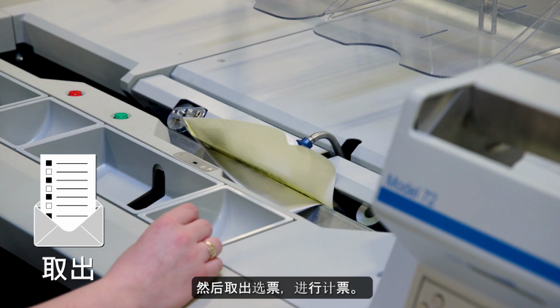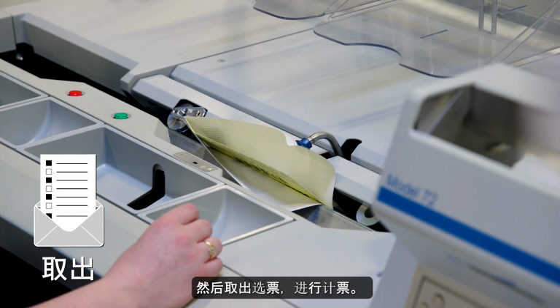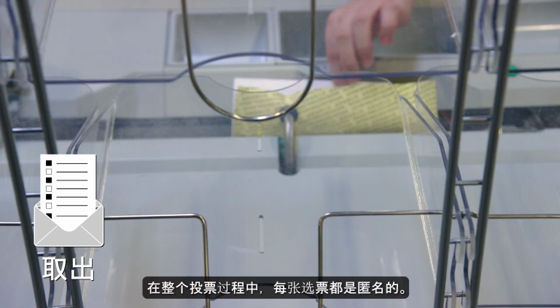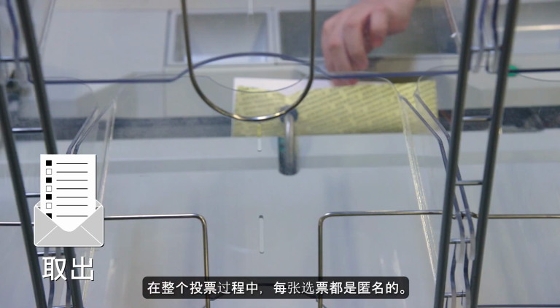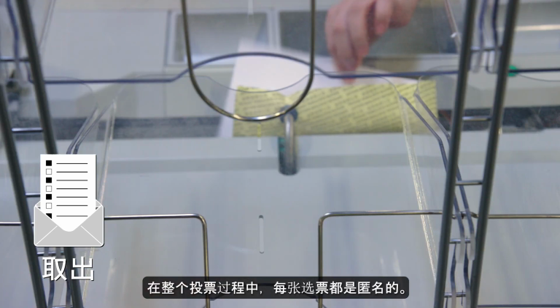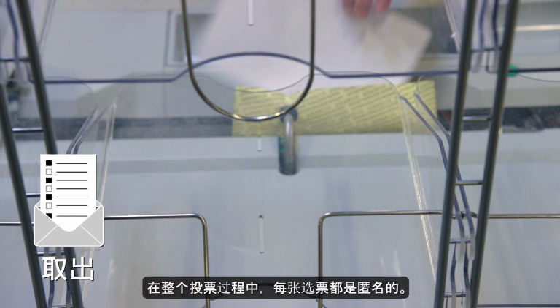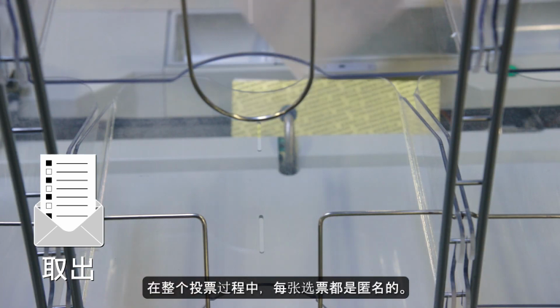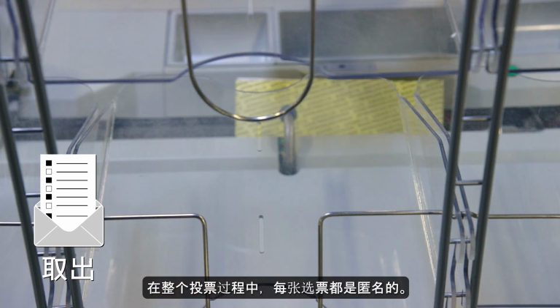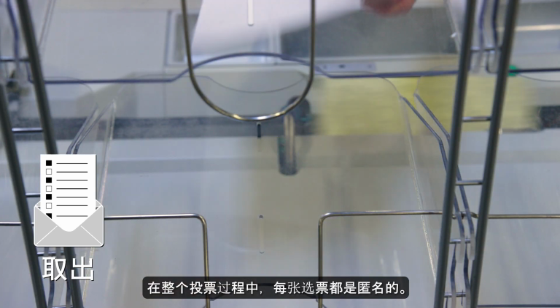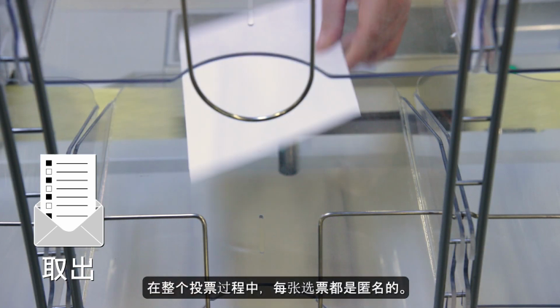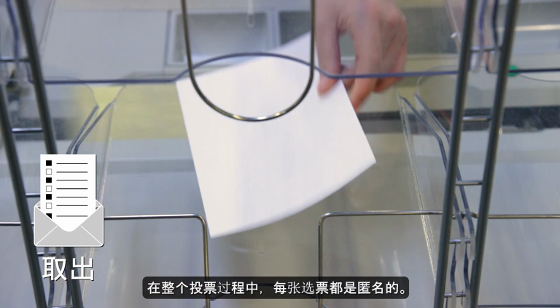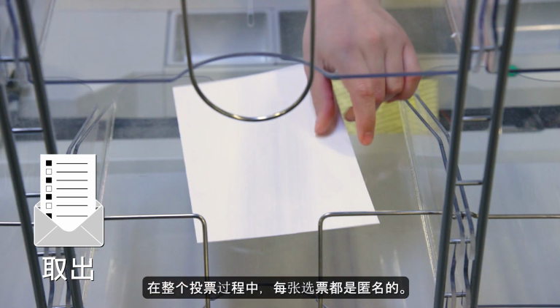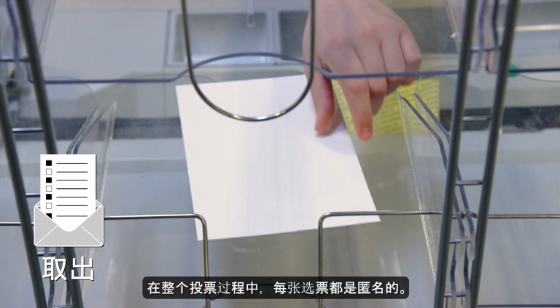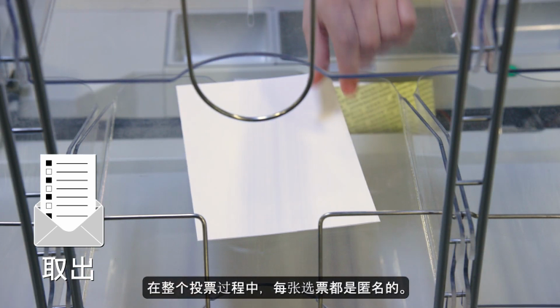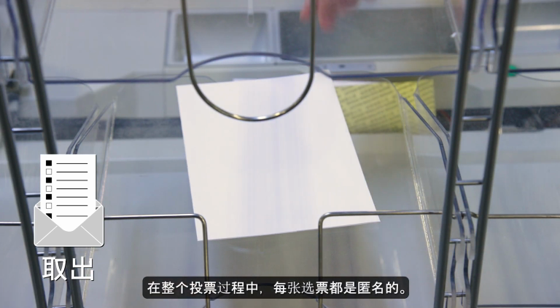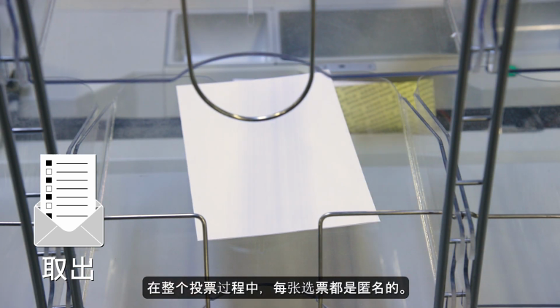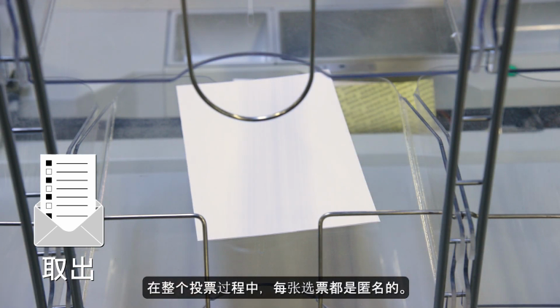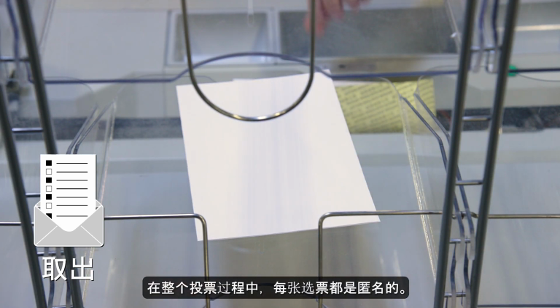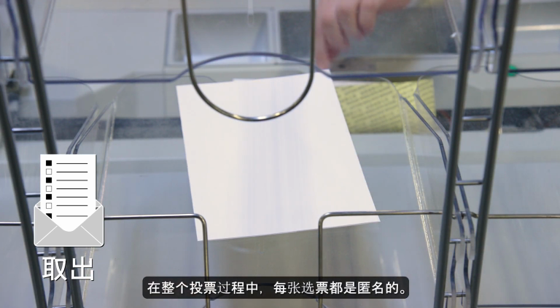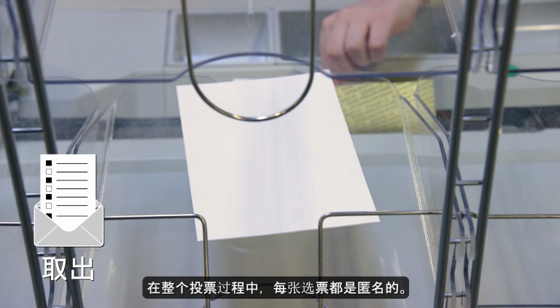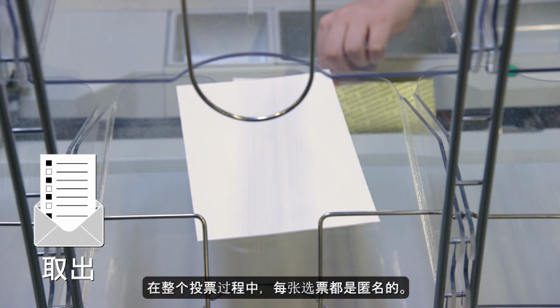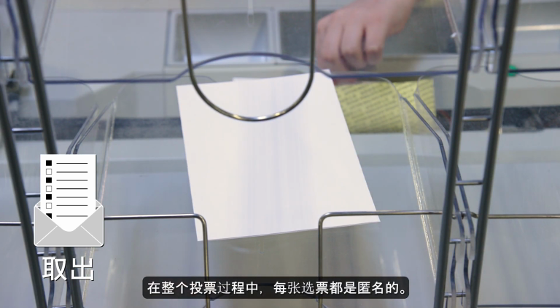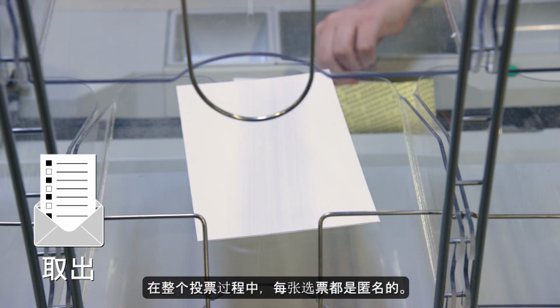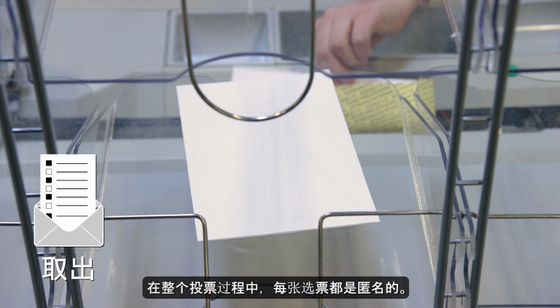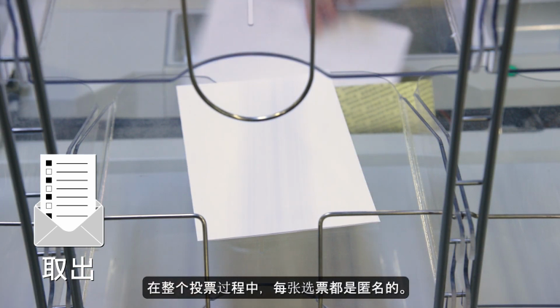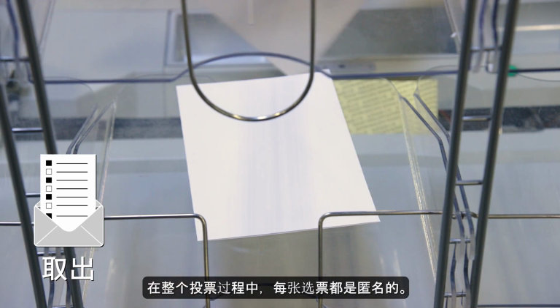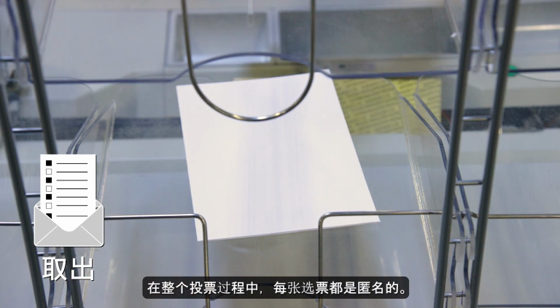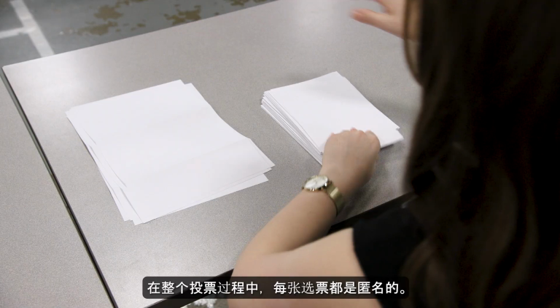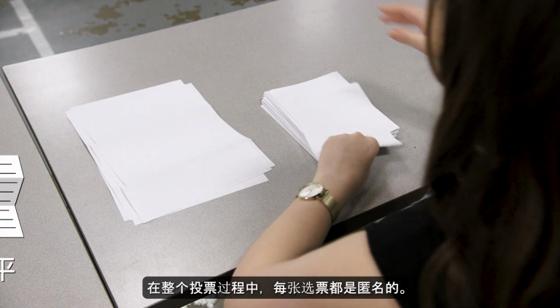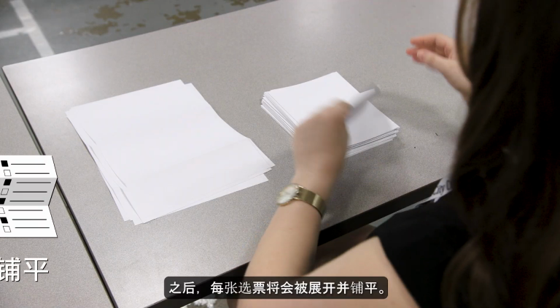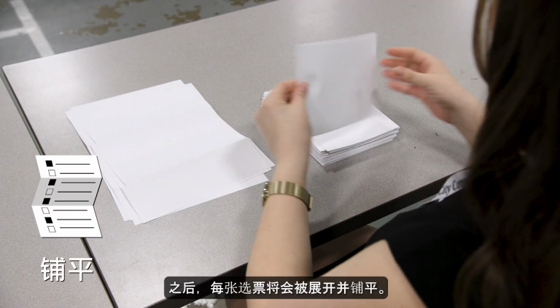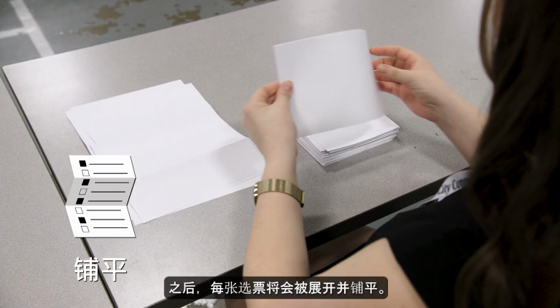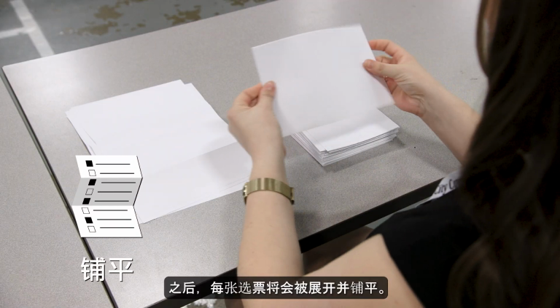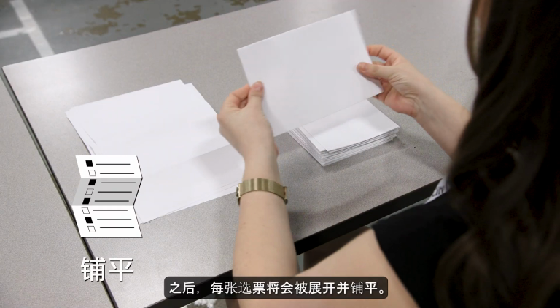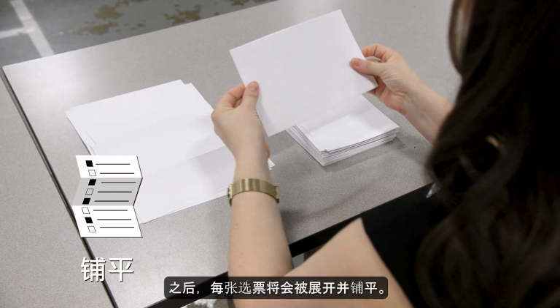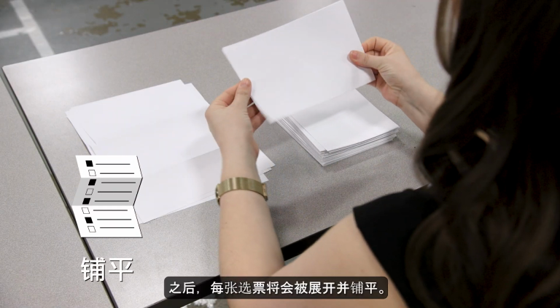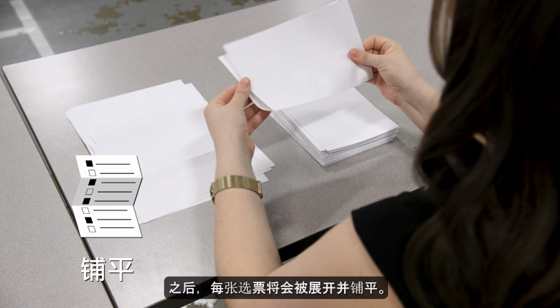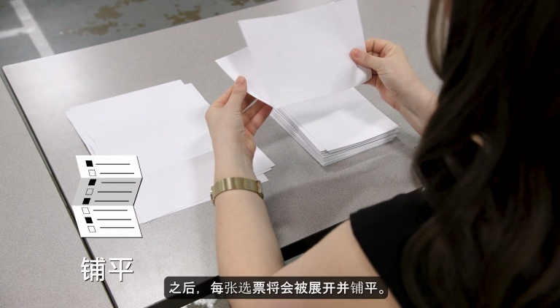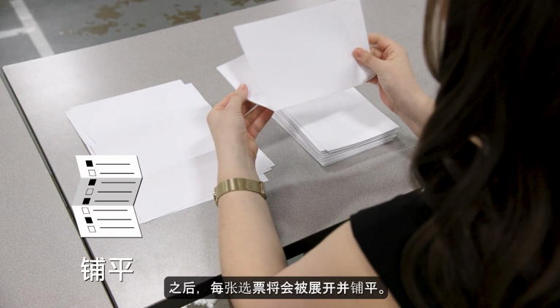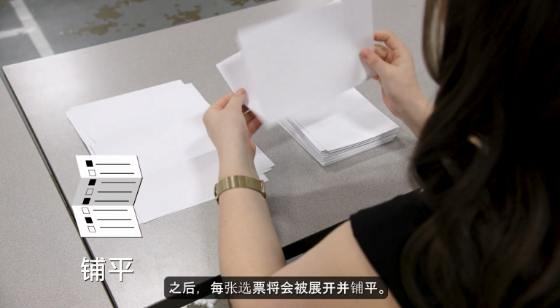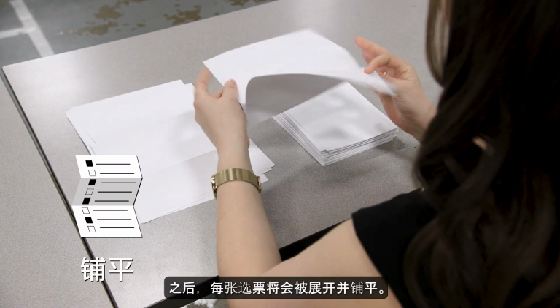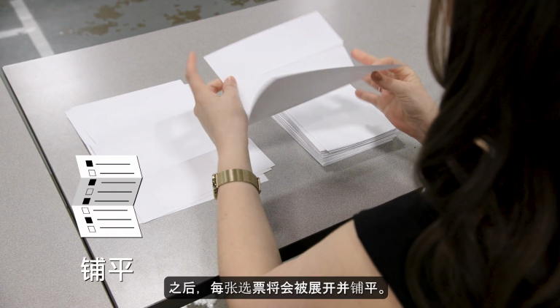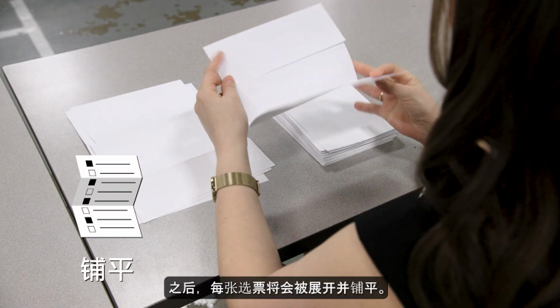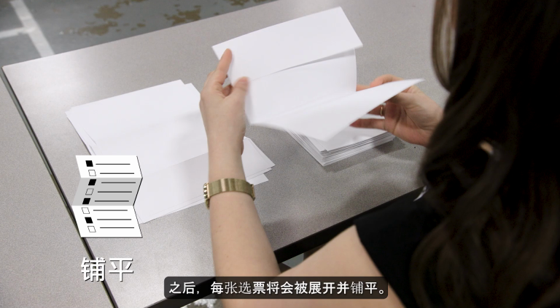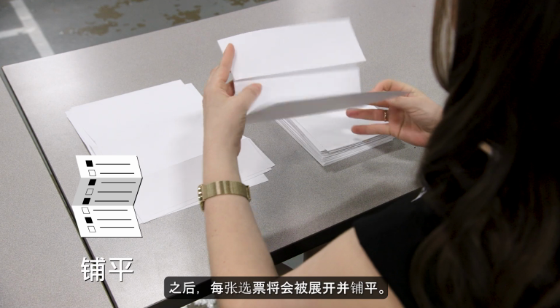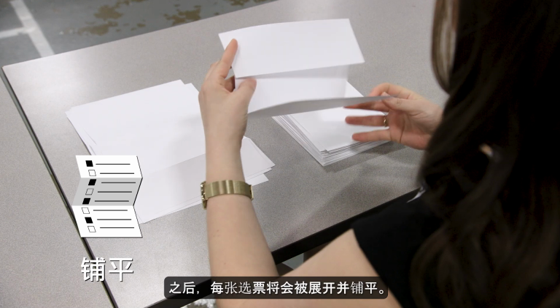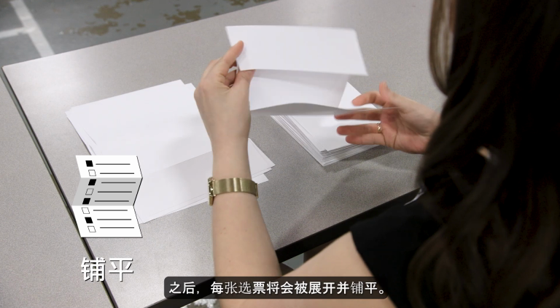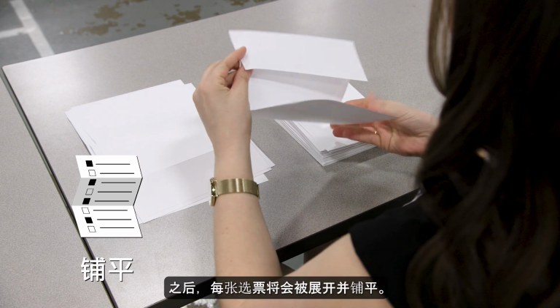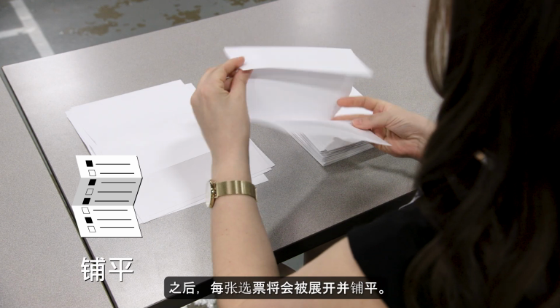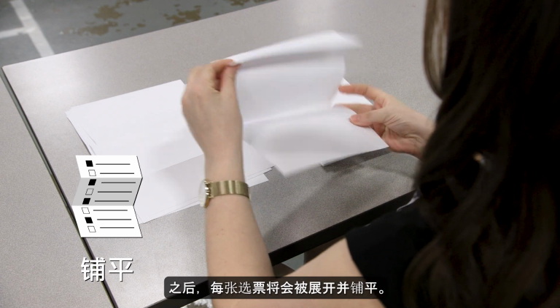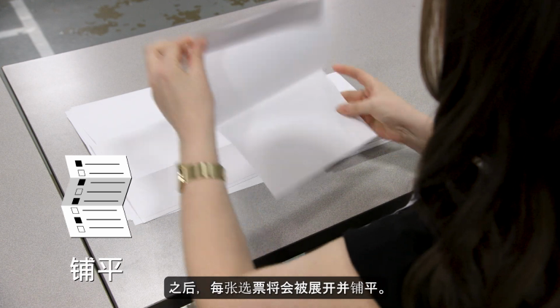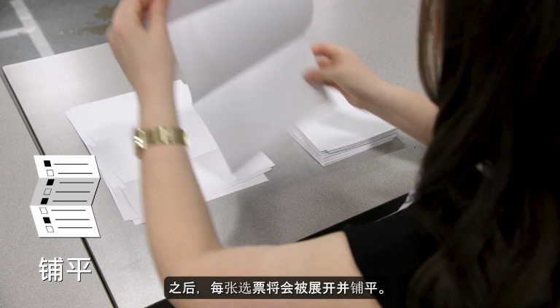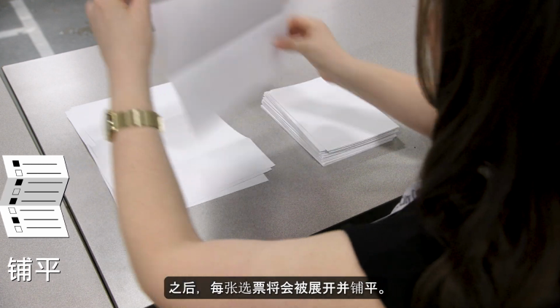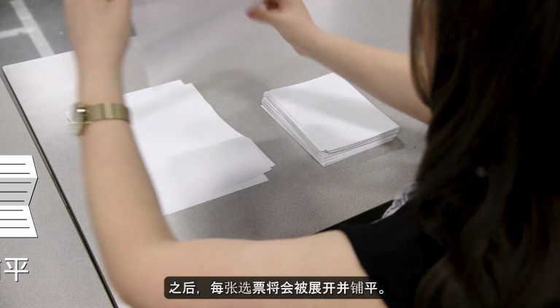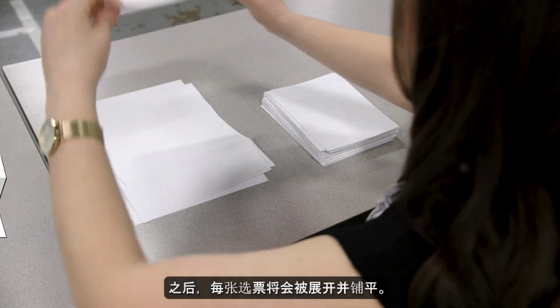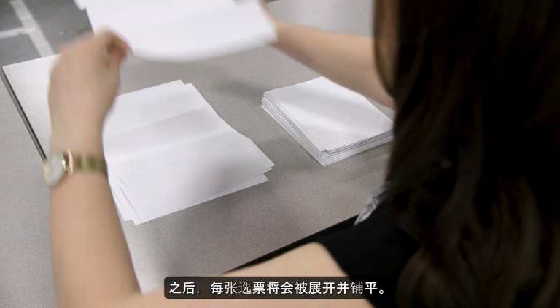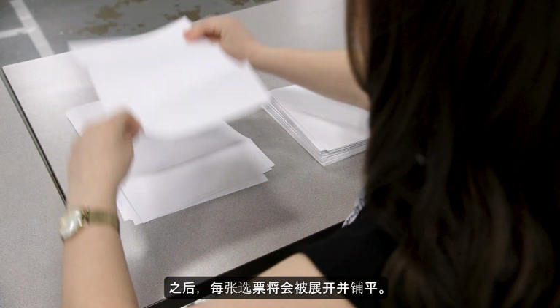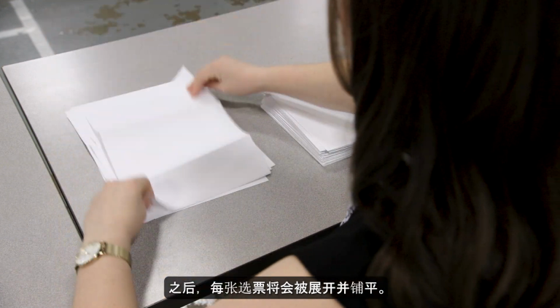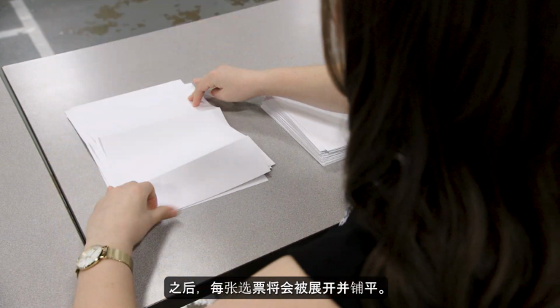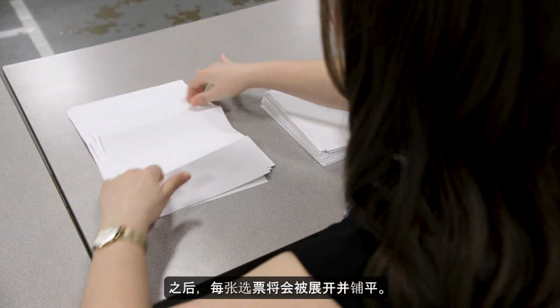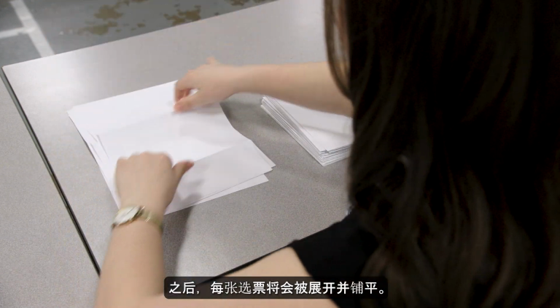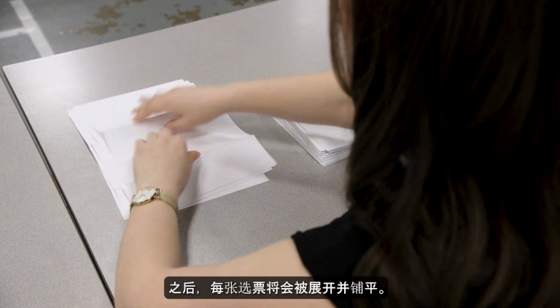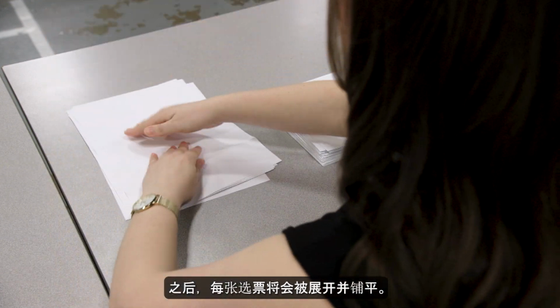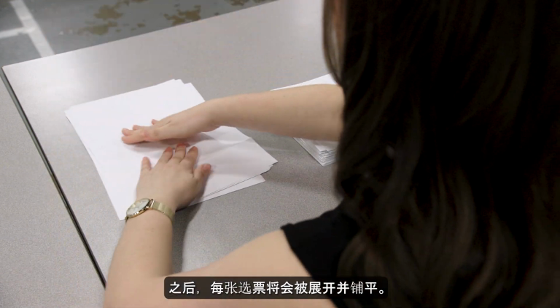Each ballot remains anonymous throughout the process. After that, each ballot is unfolded and laid flat for scanning.